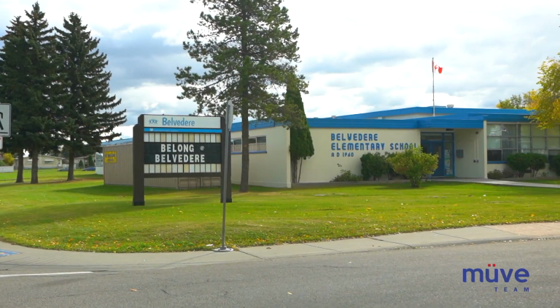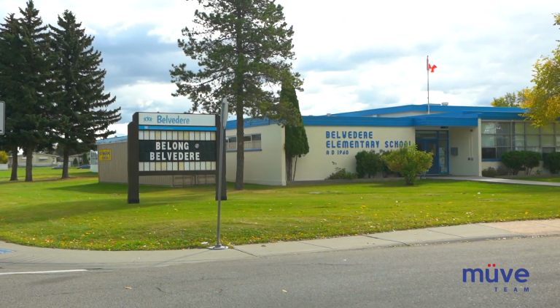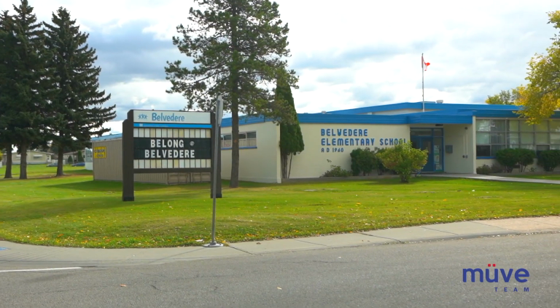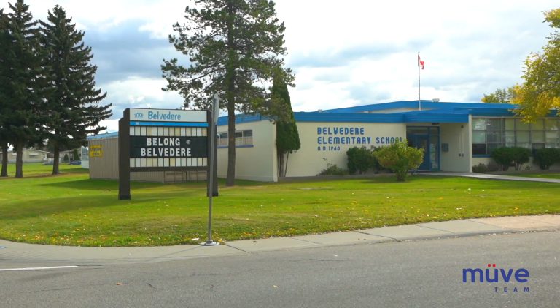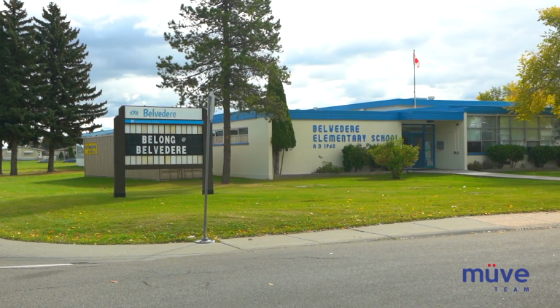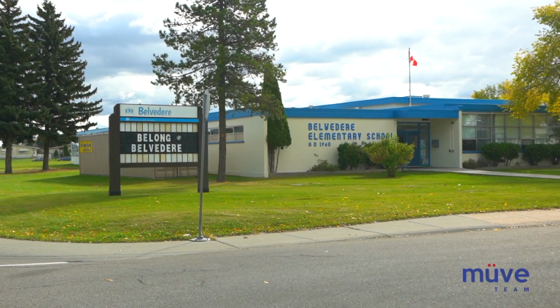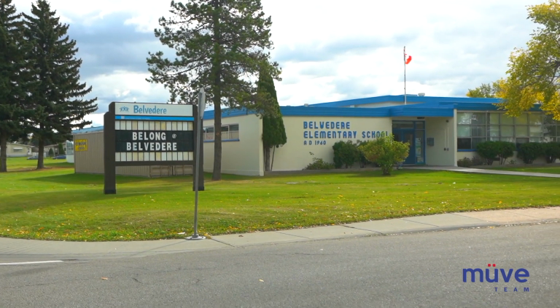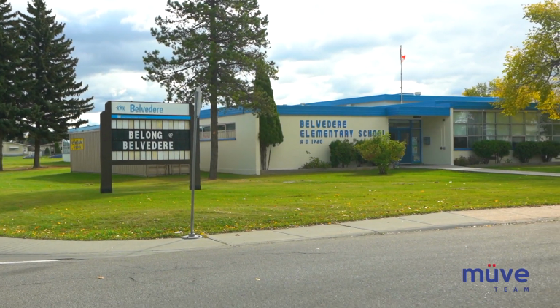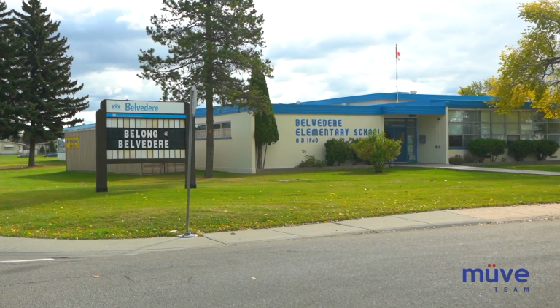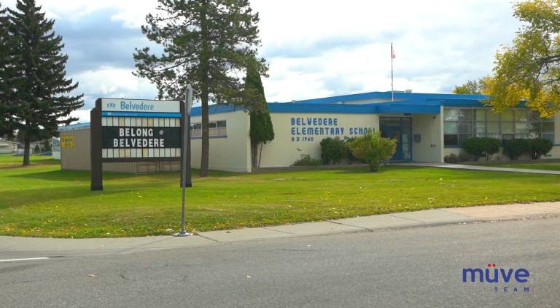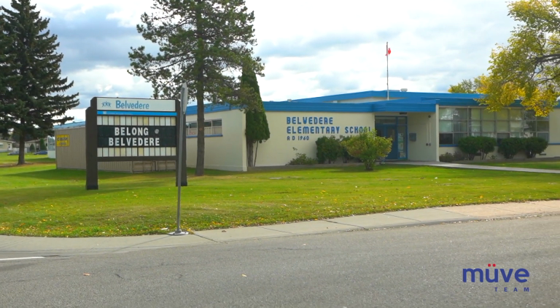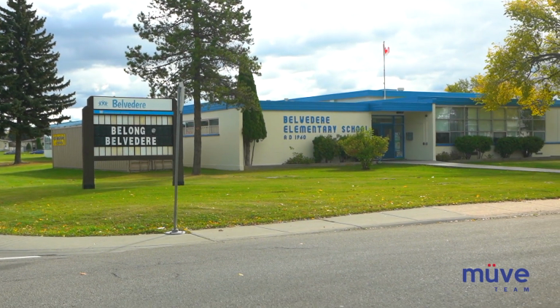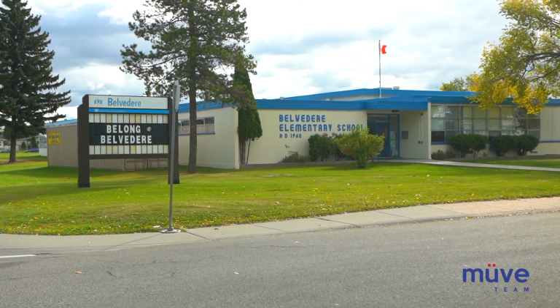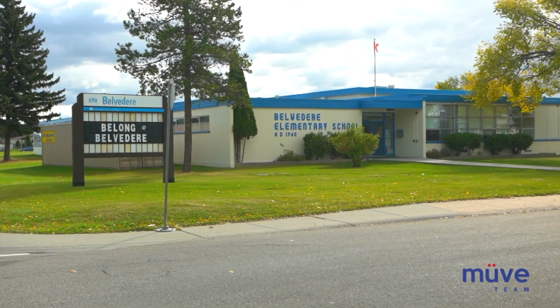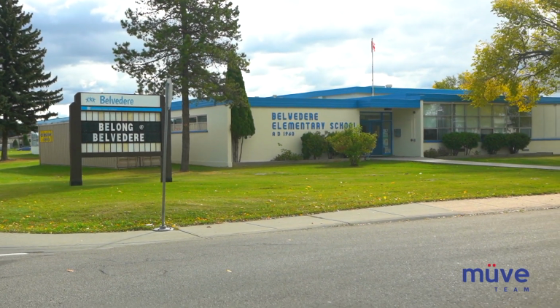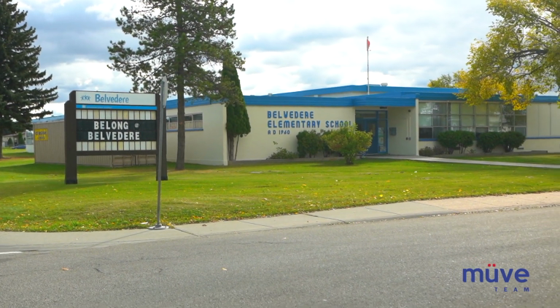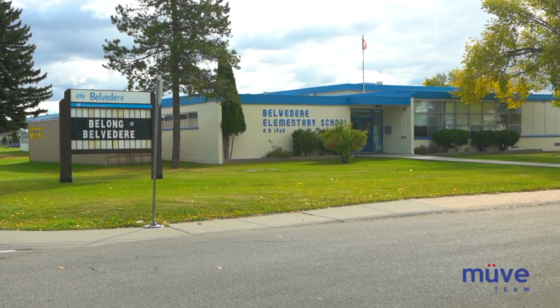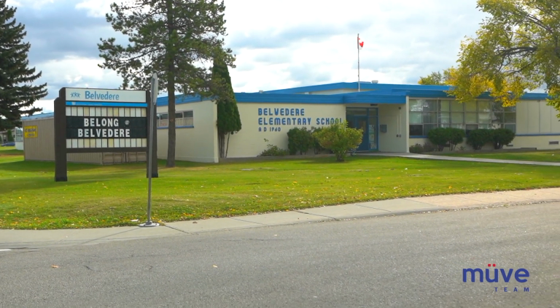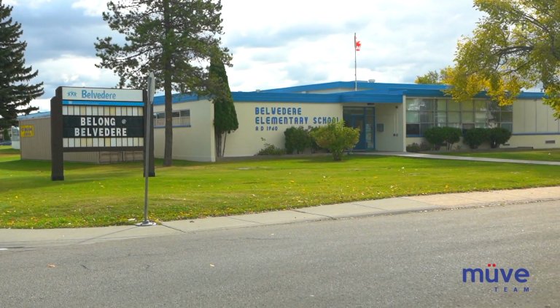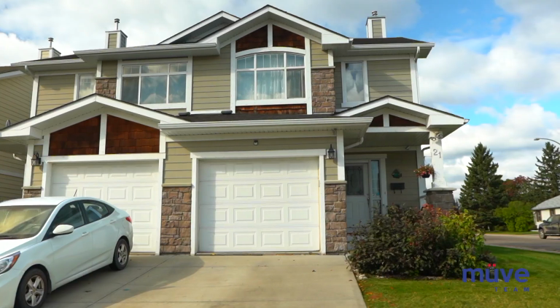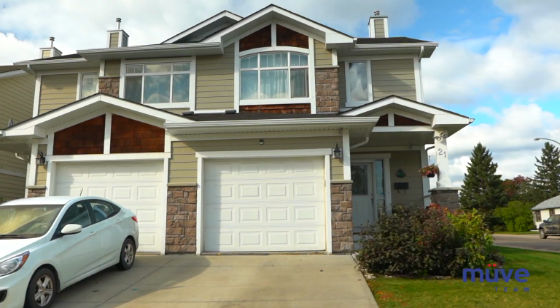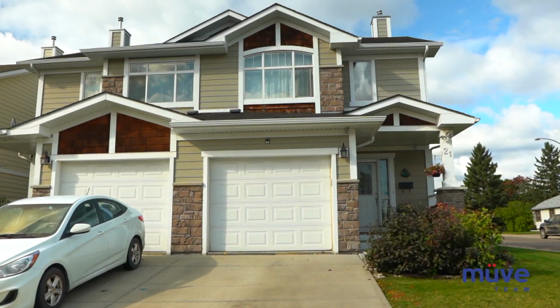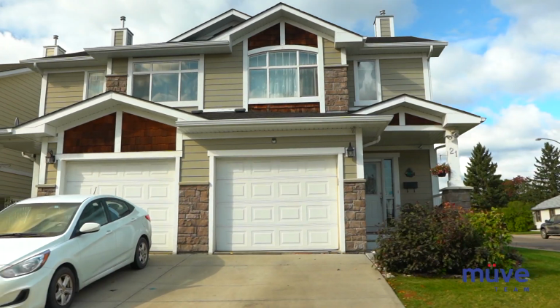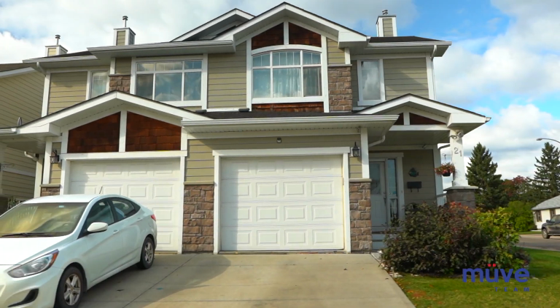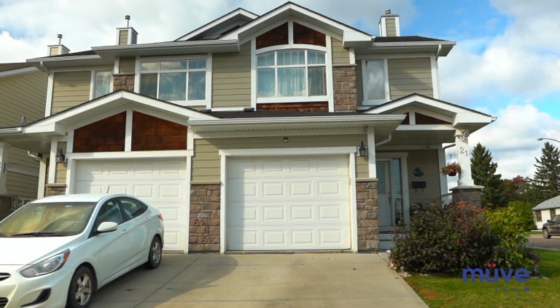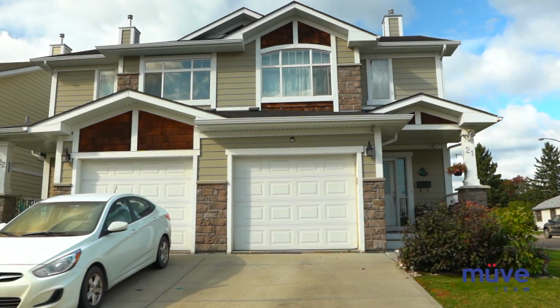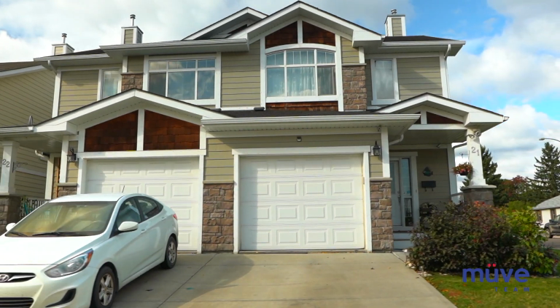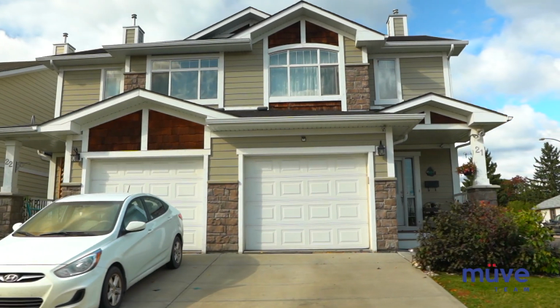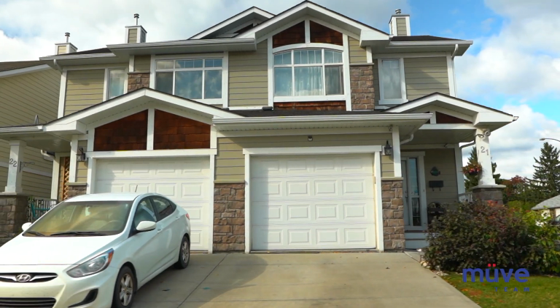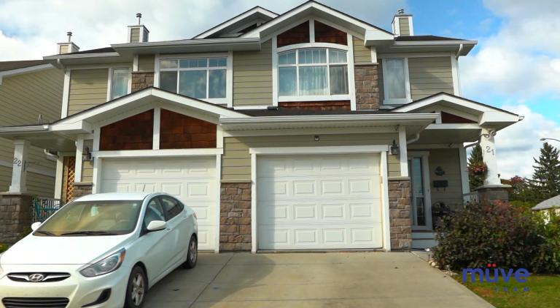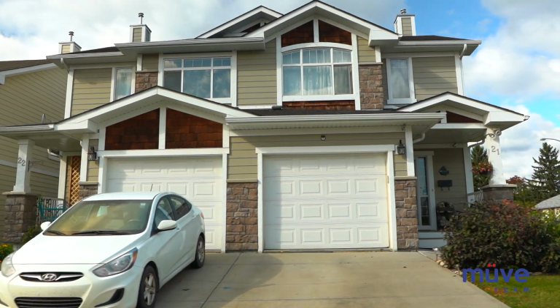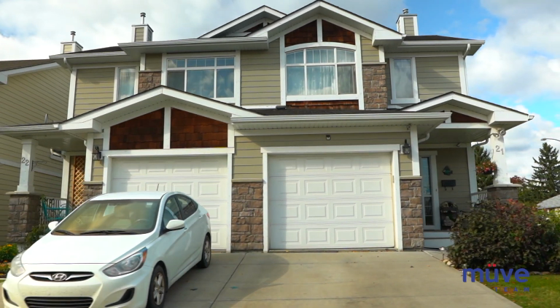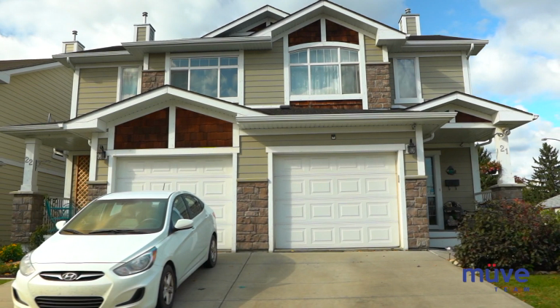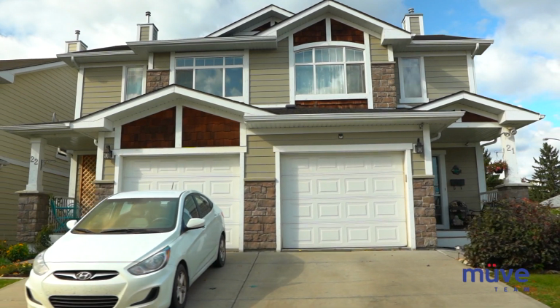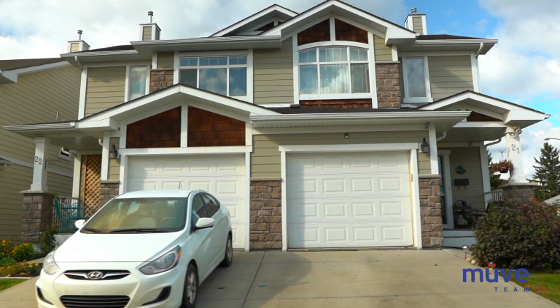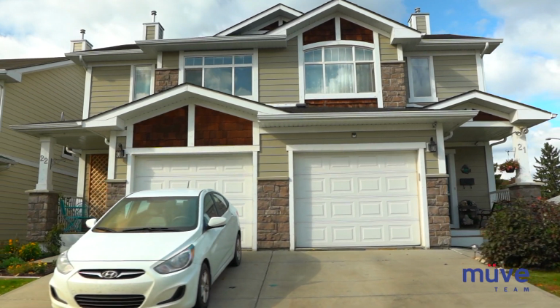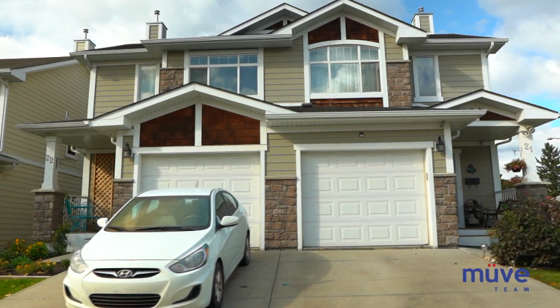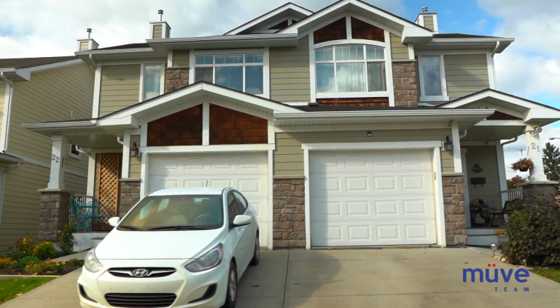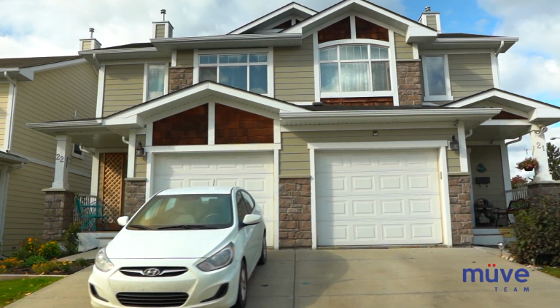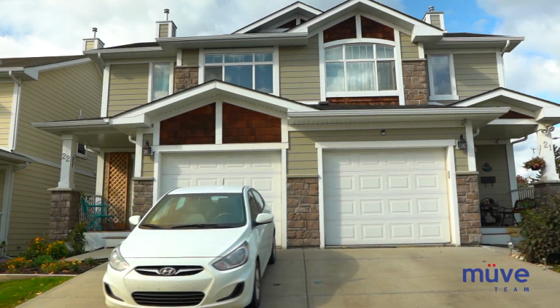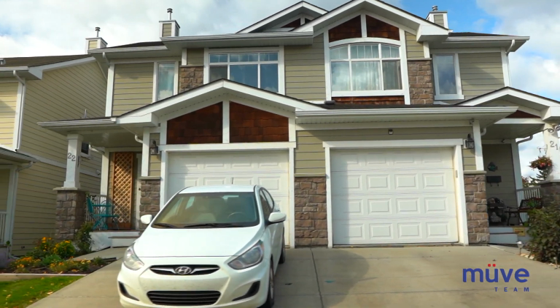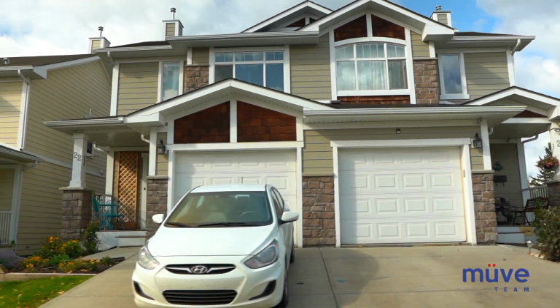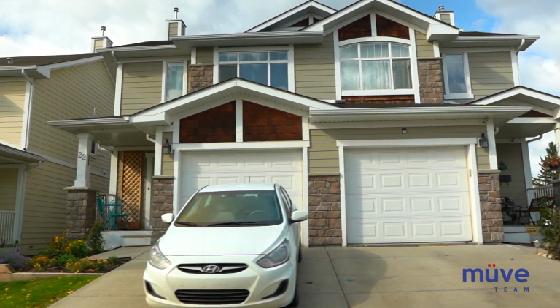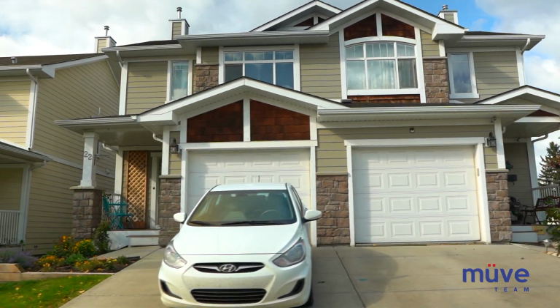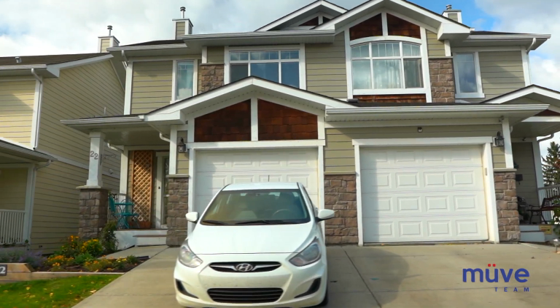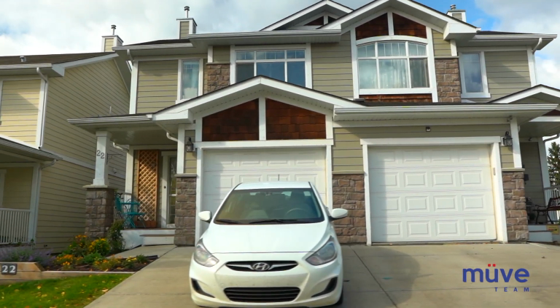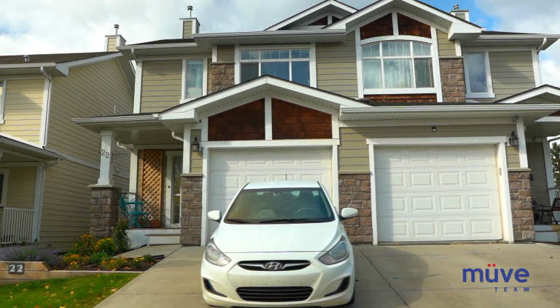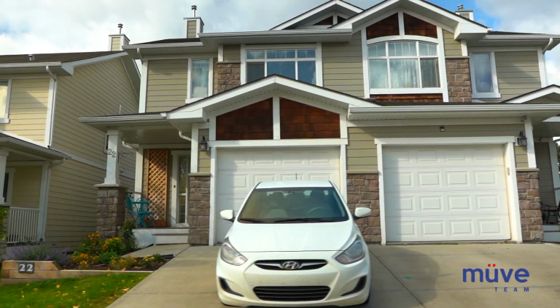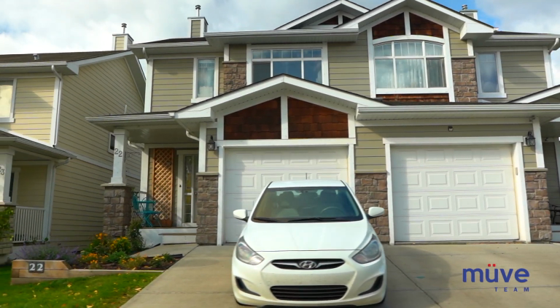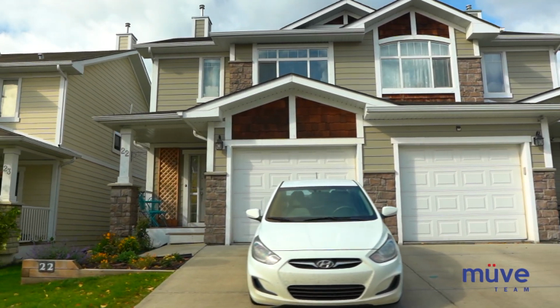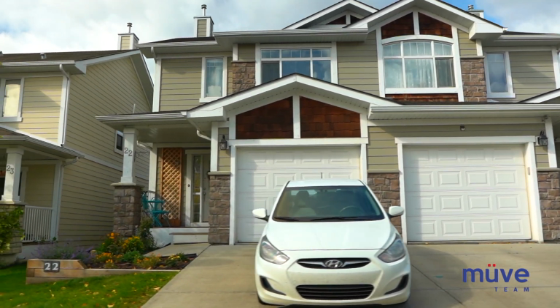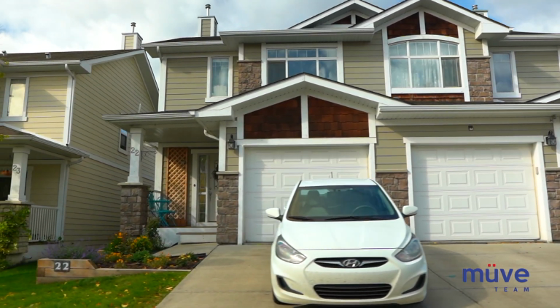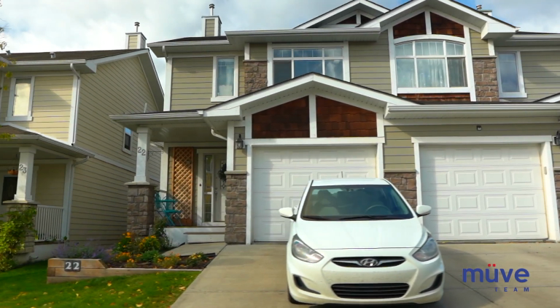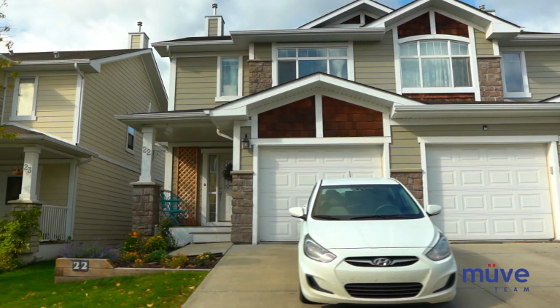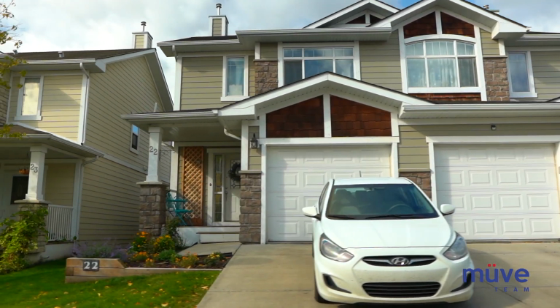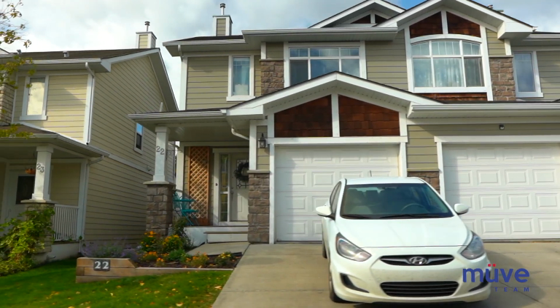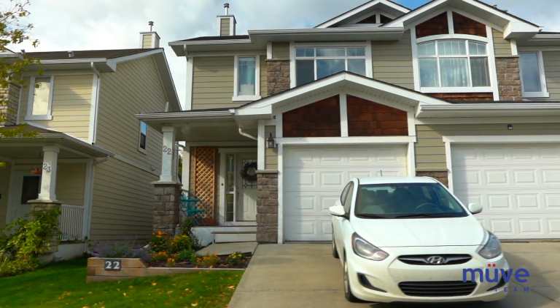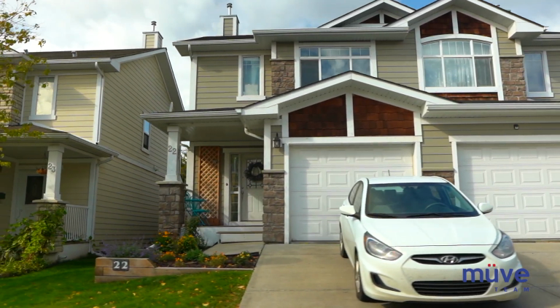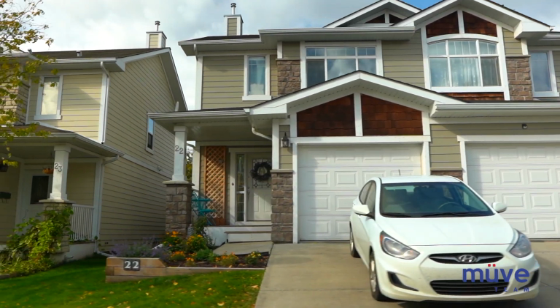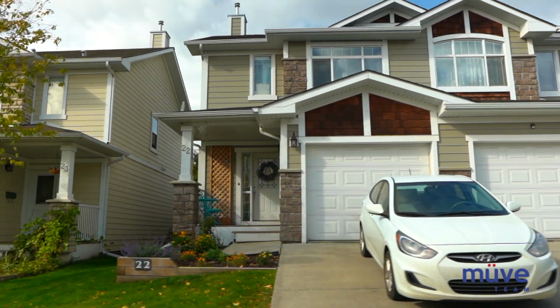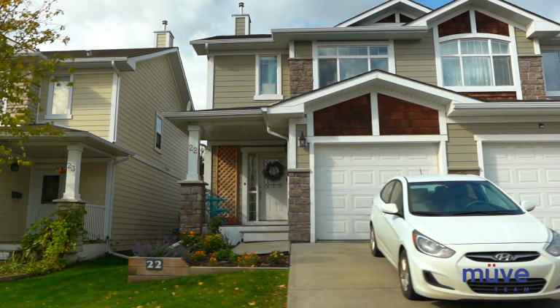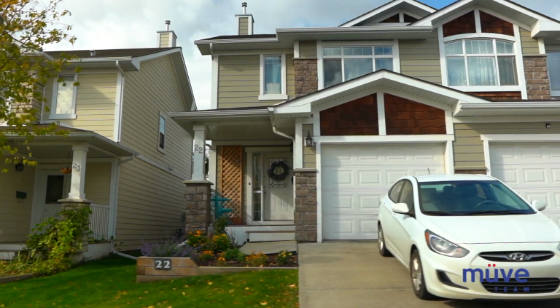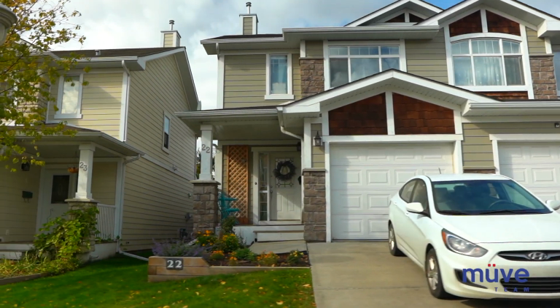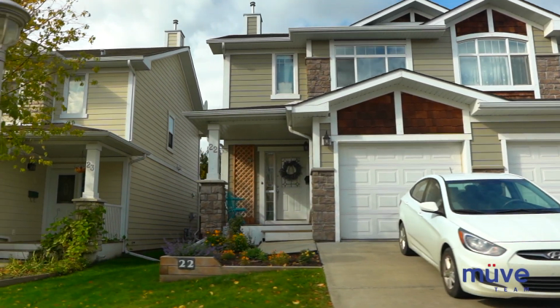Experience convenience and easy living in Belvedere. Click on the link to view our current Belvedere listings and let the MOVE team help you find your new home in the Belvedere community.